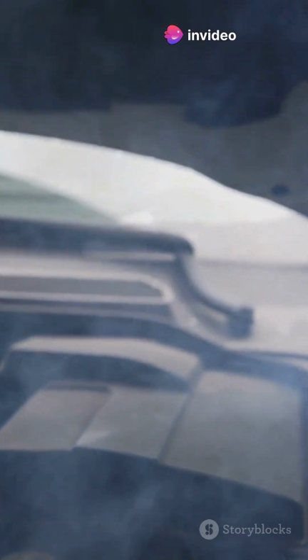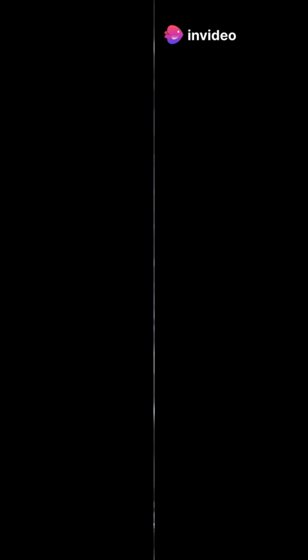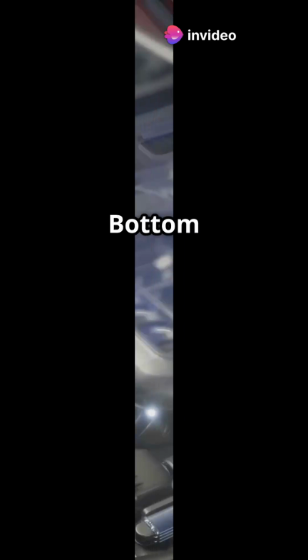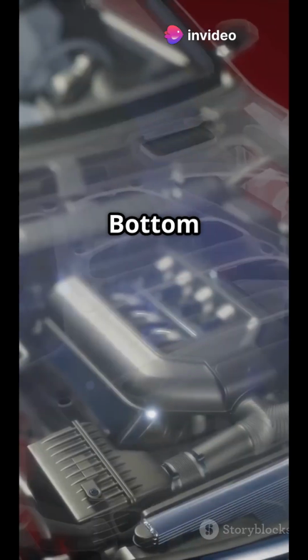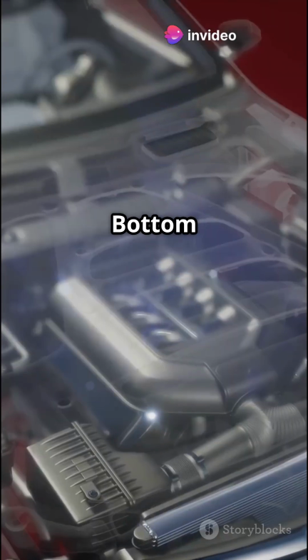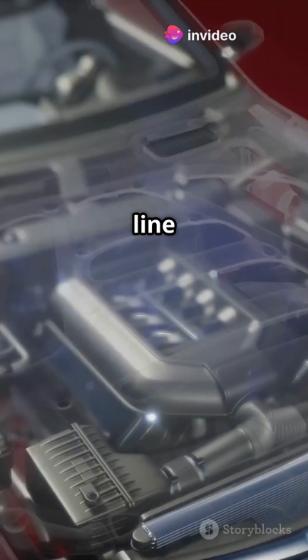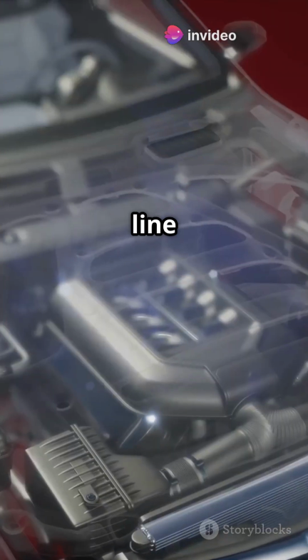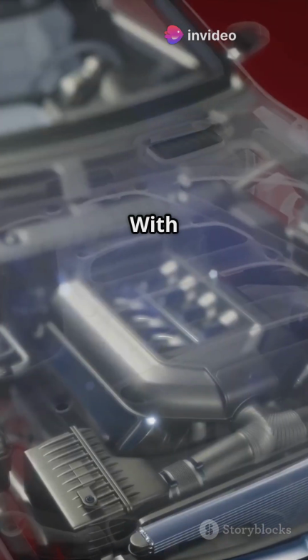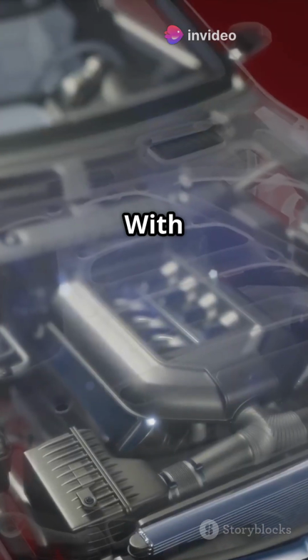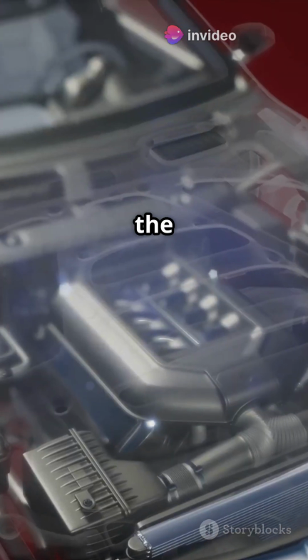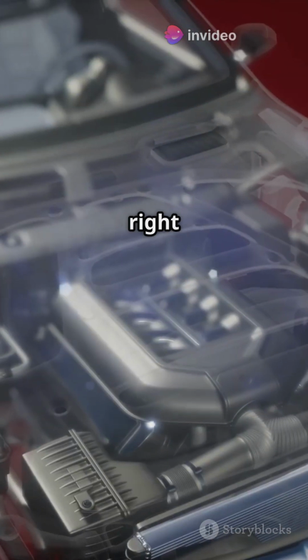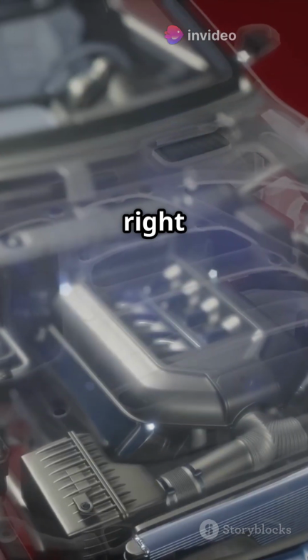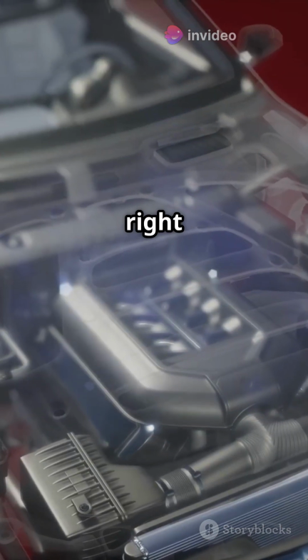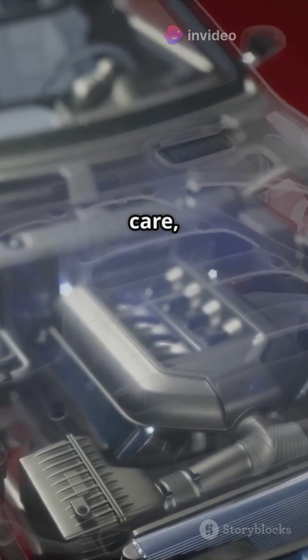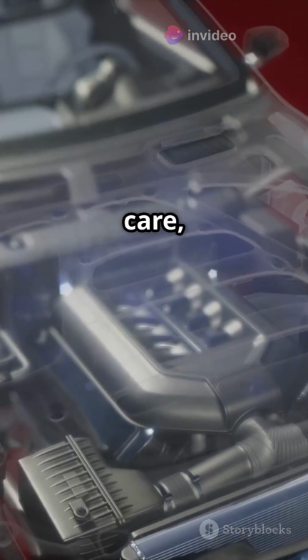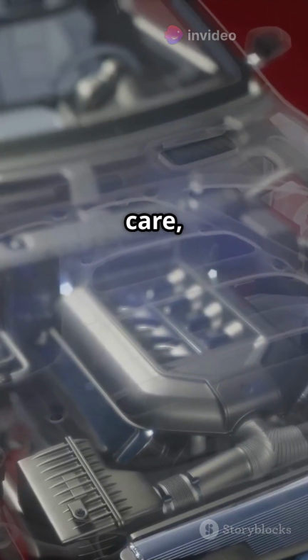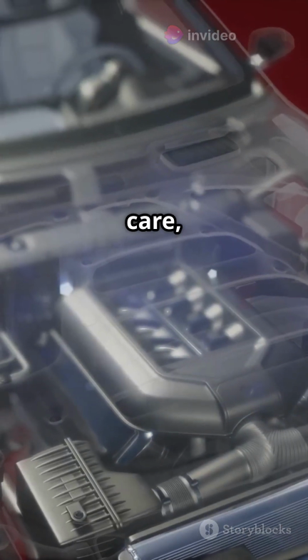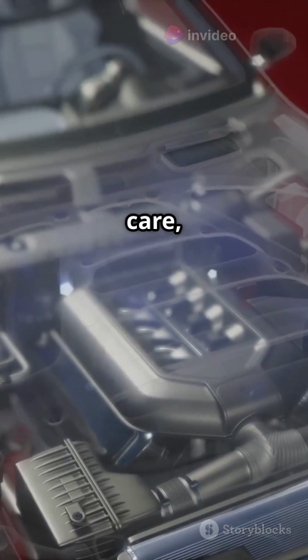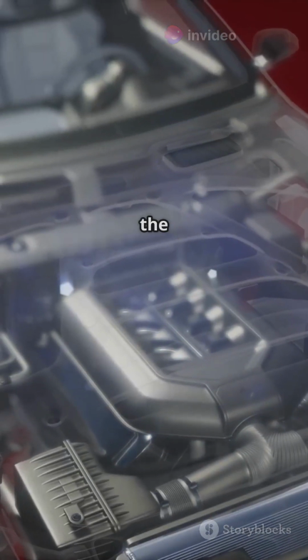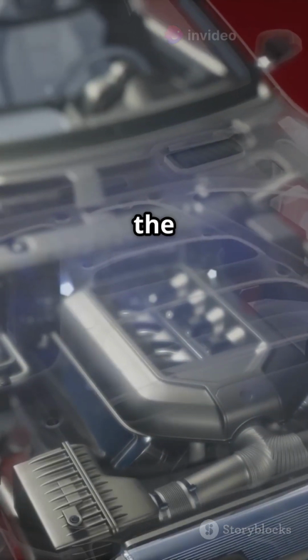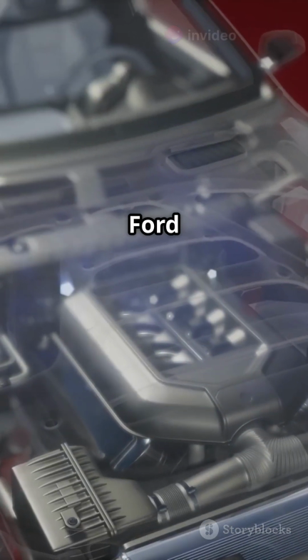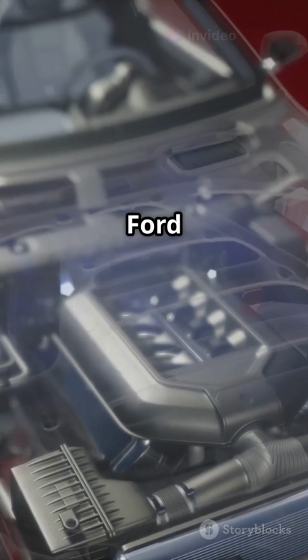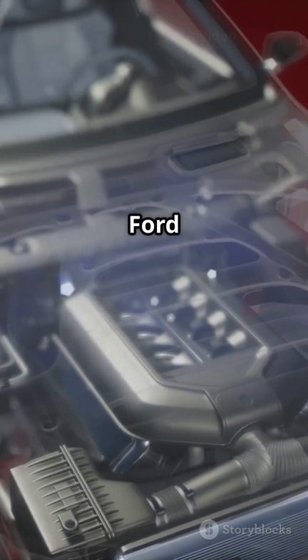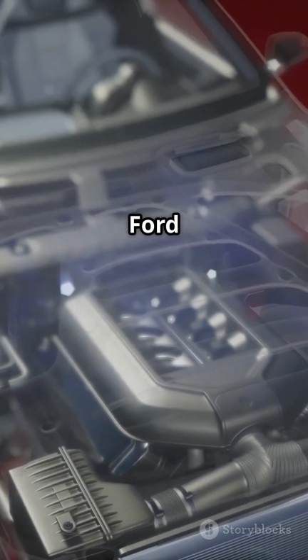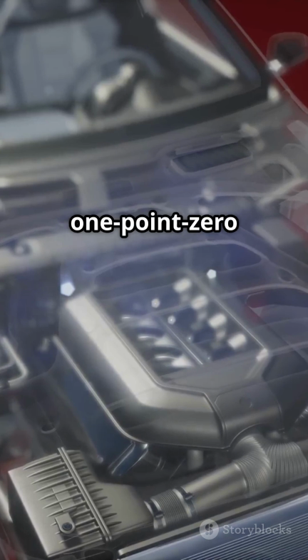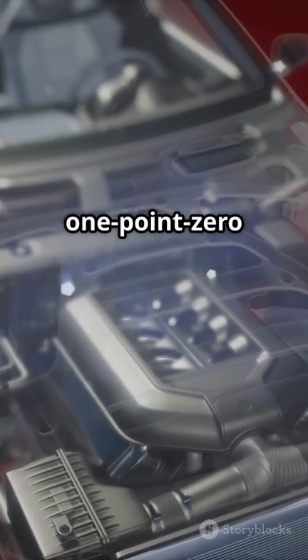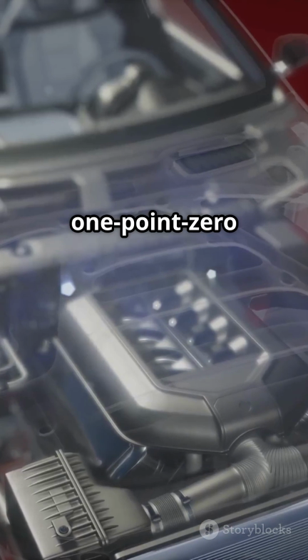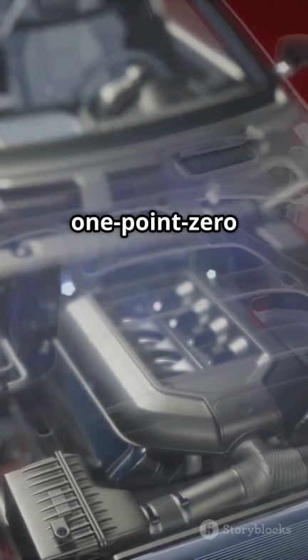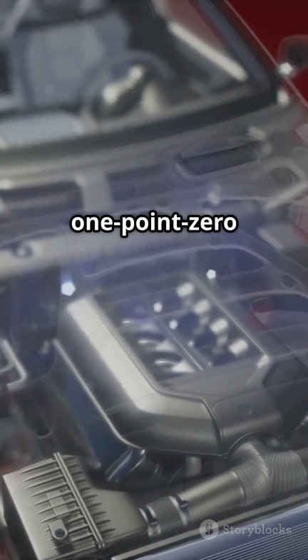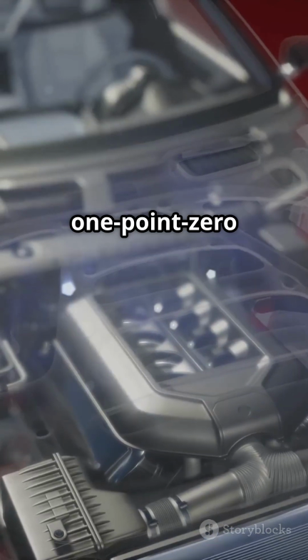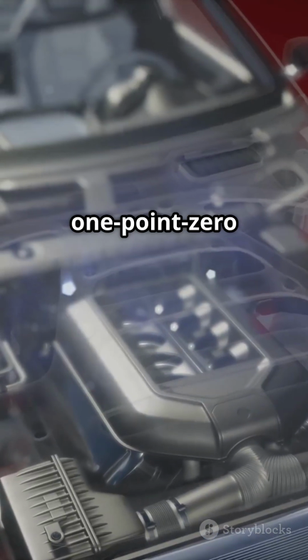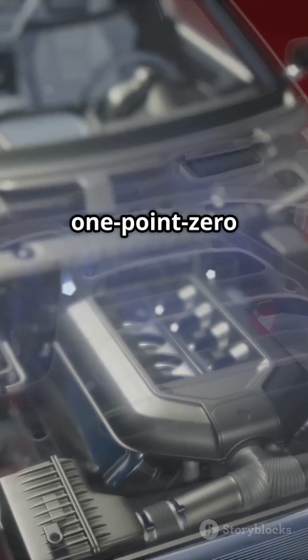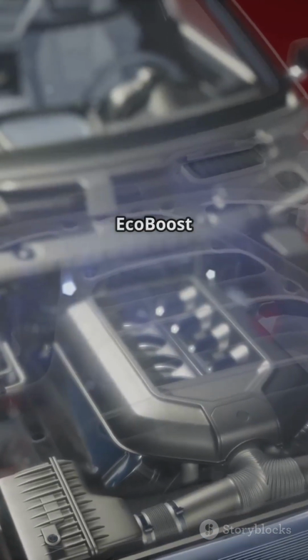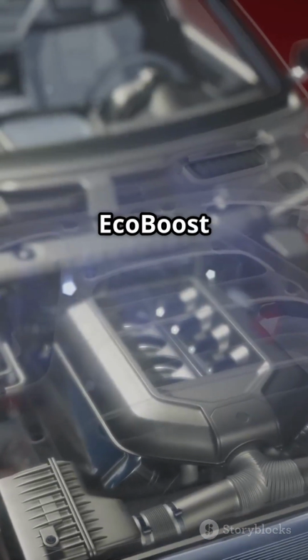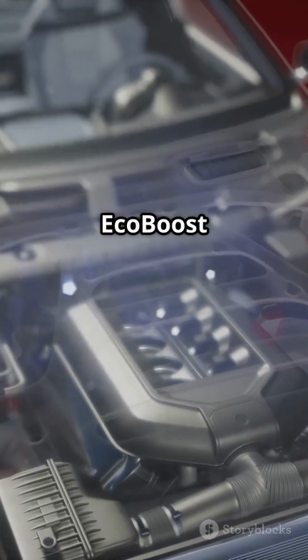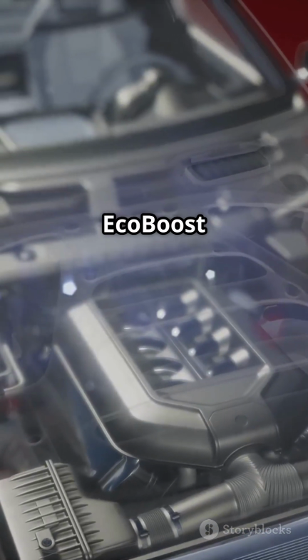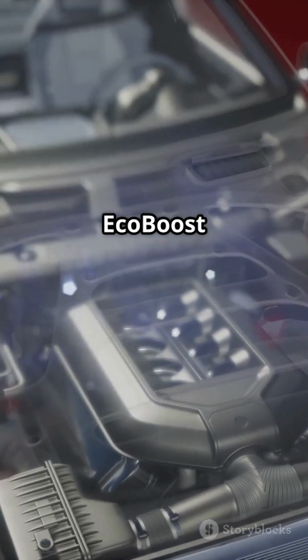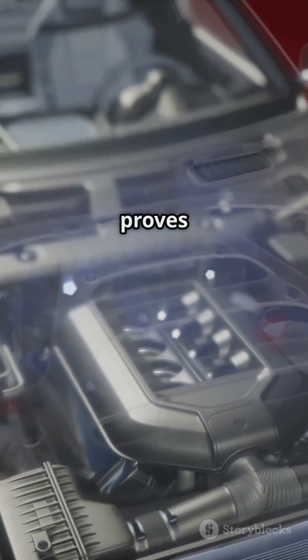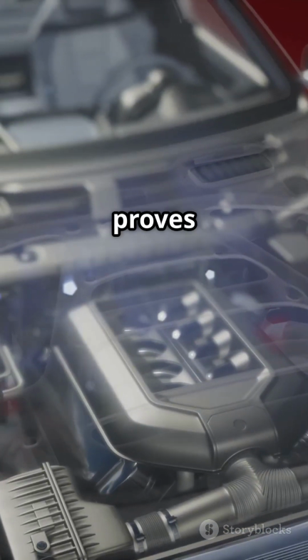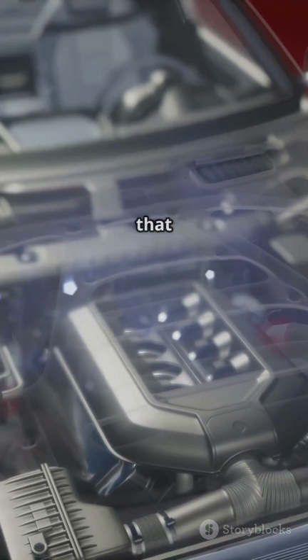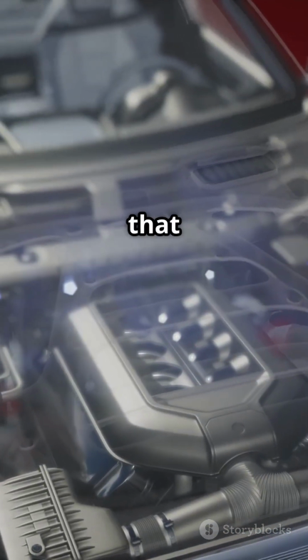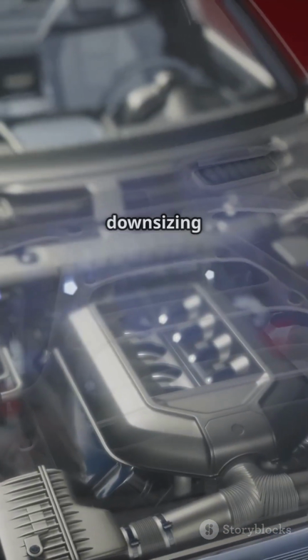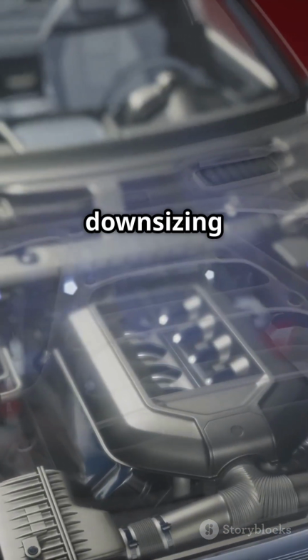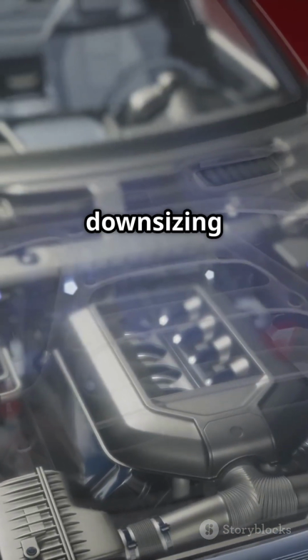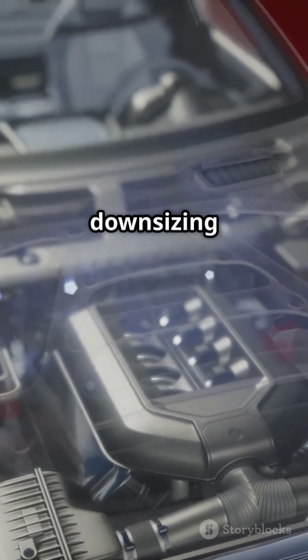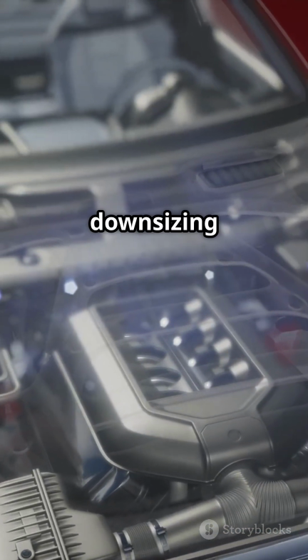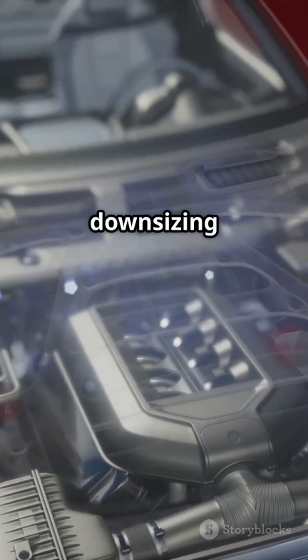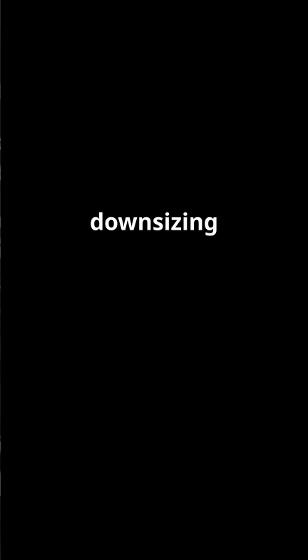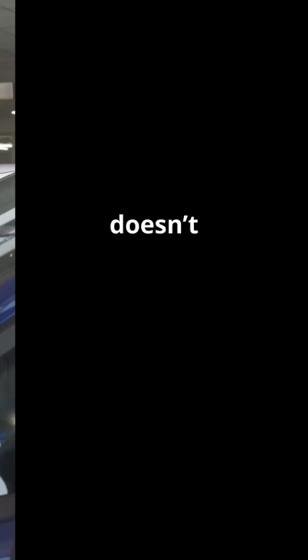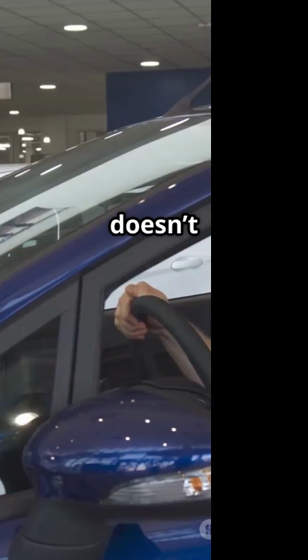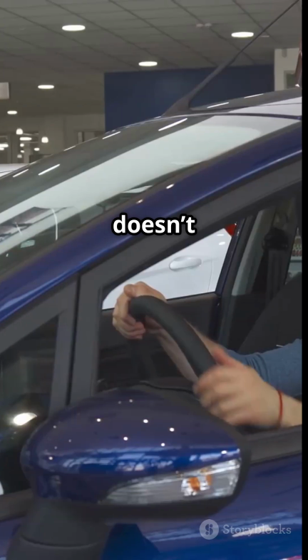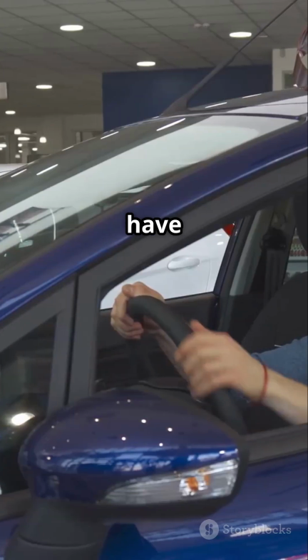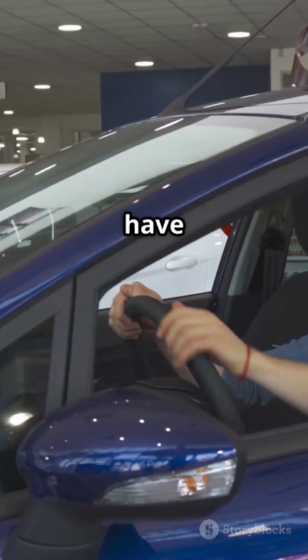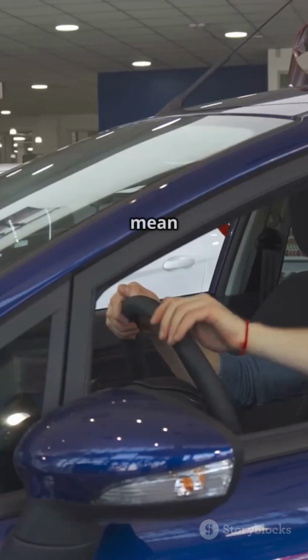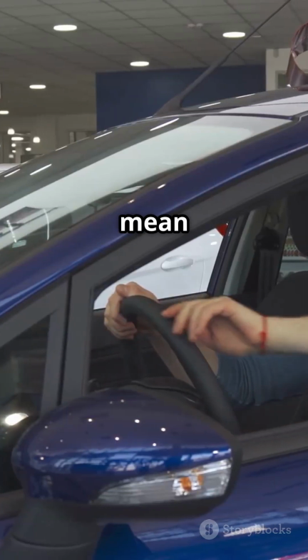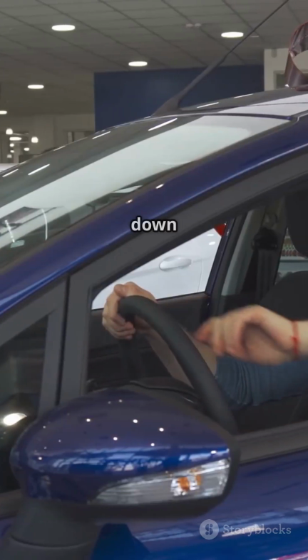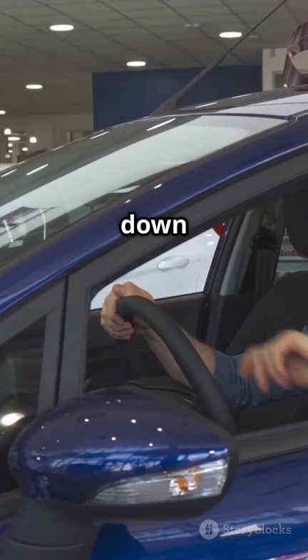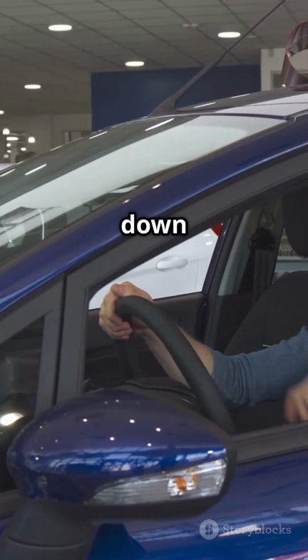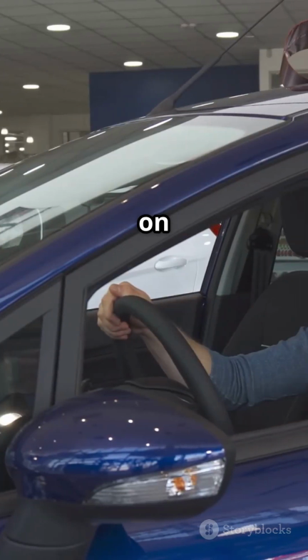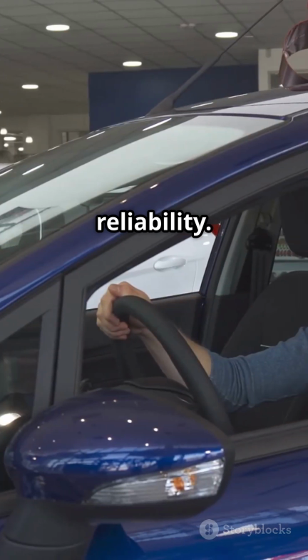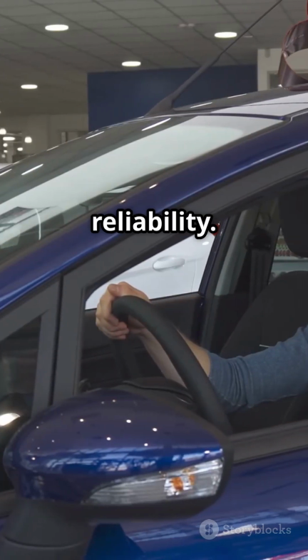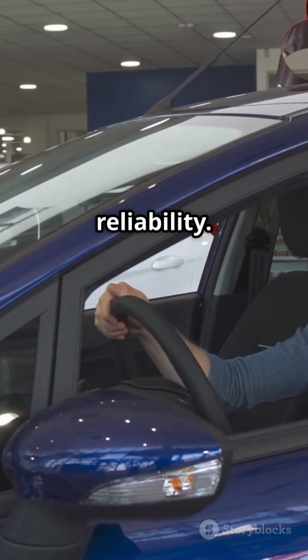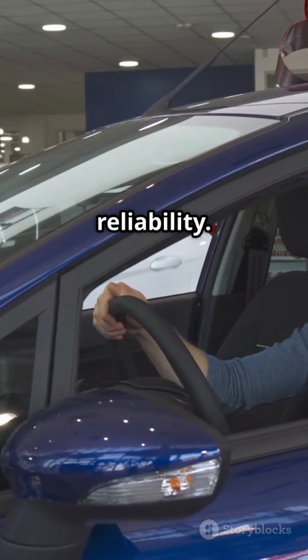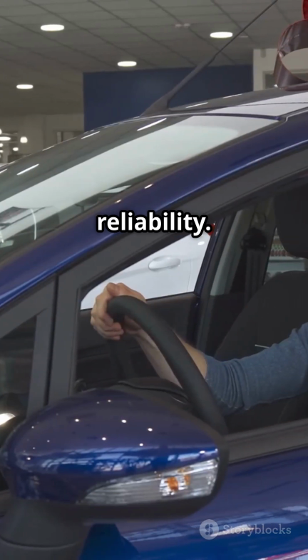Bottom line: with the right care, the Ford 1.0 EcoBoost proves that downsizing doesn't have to mean down on reliability.